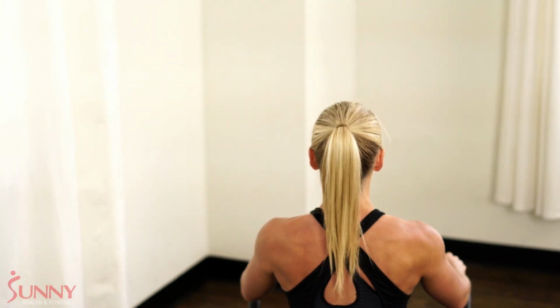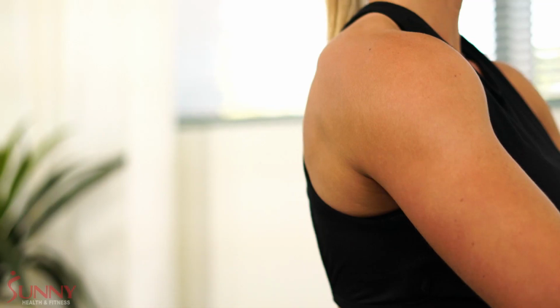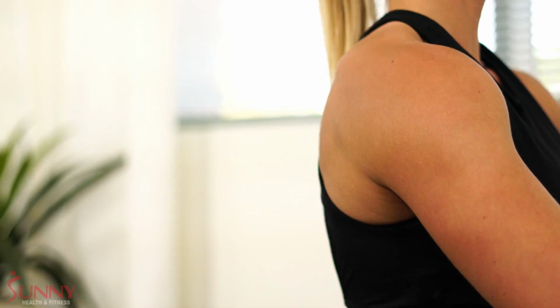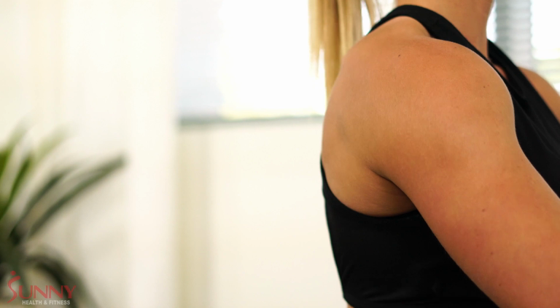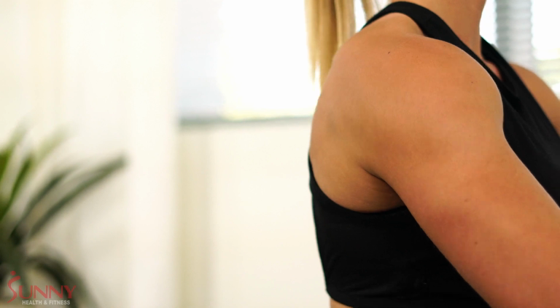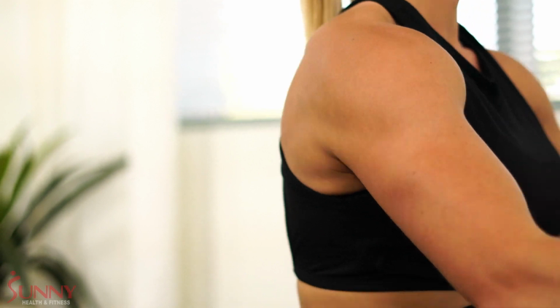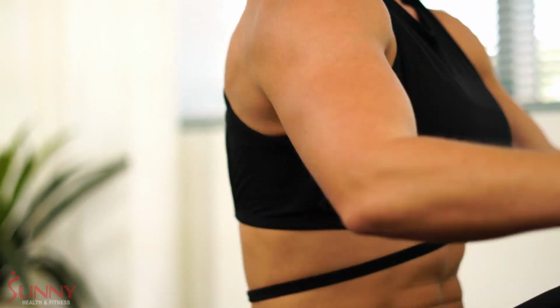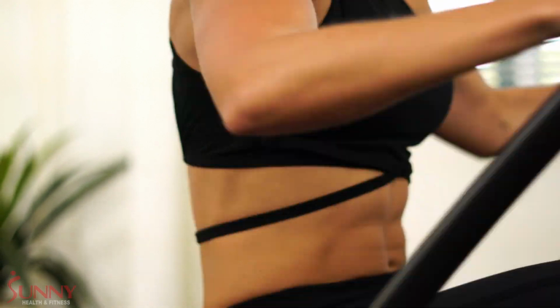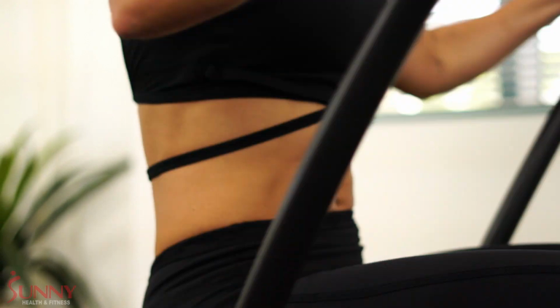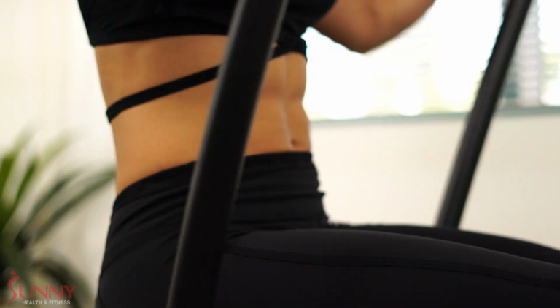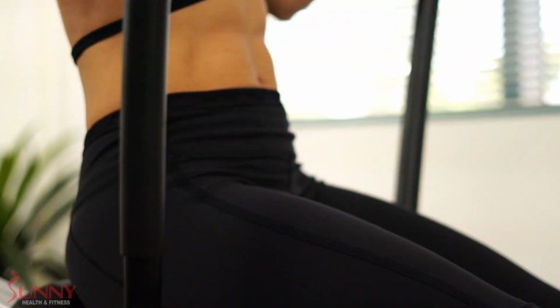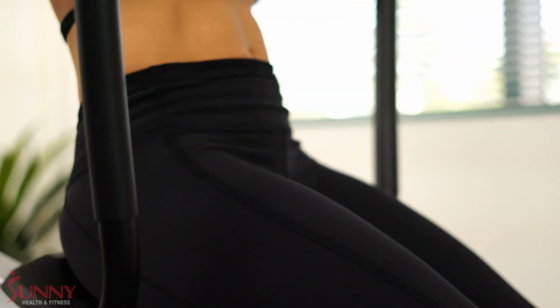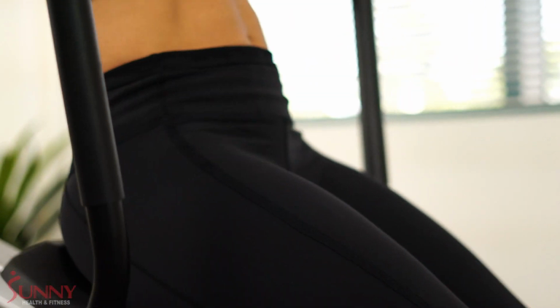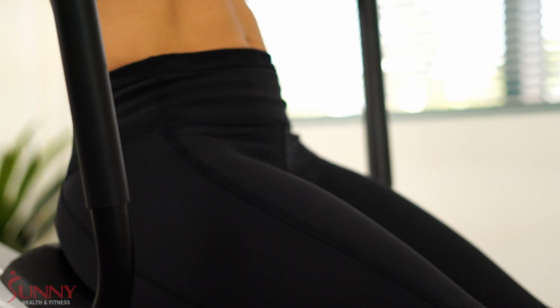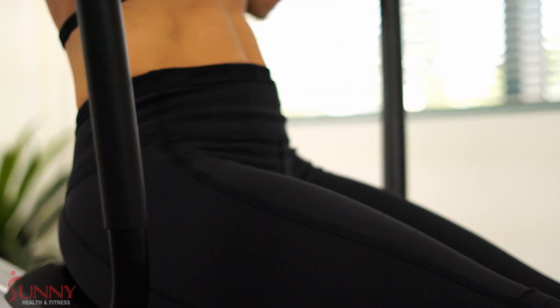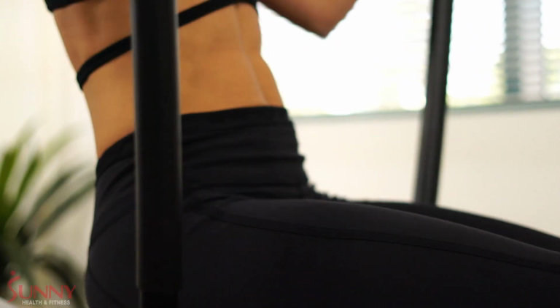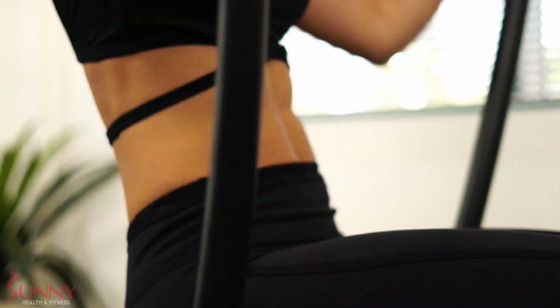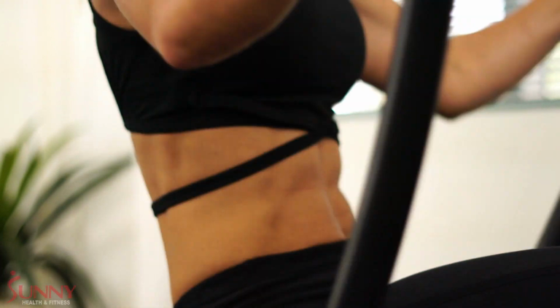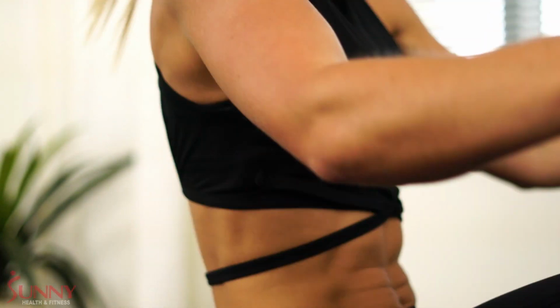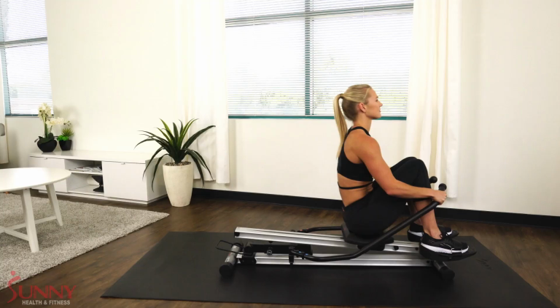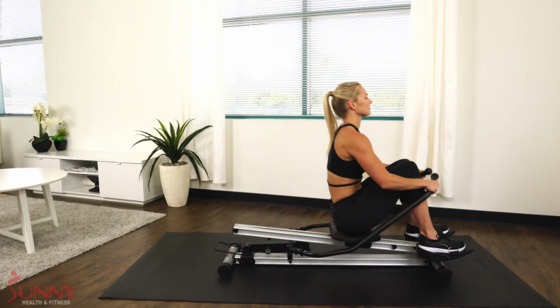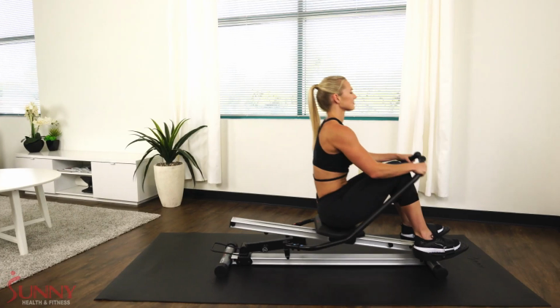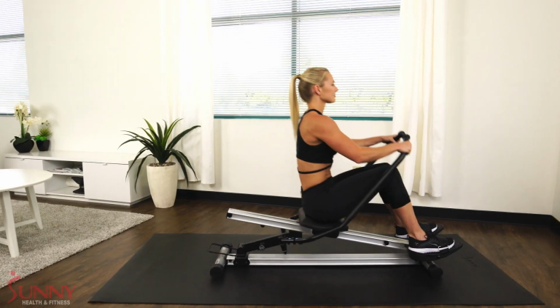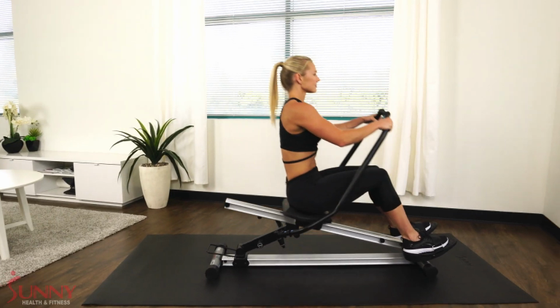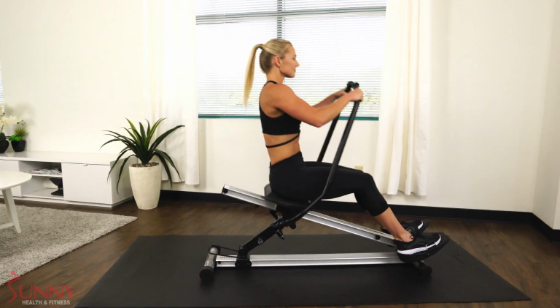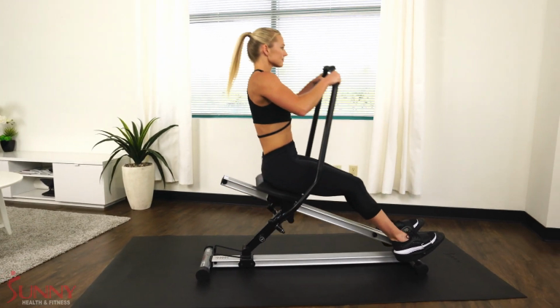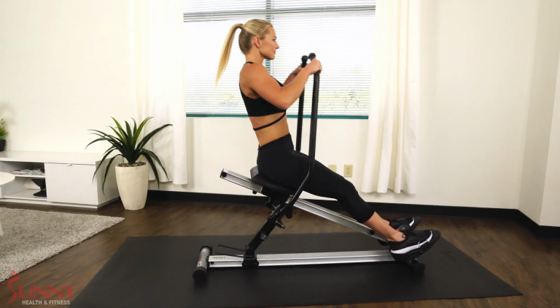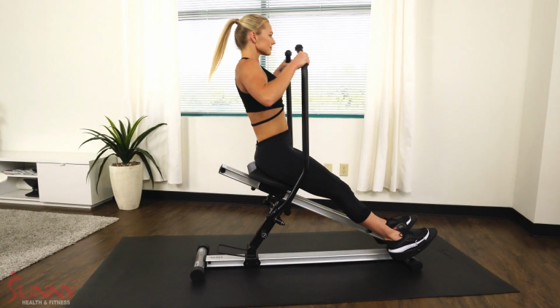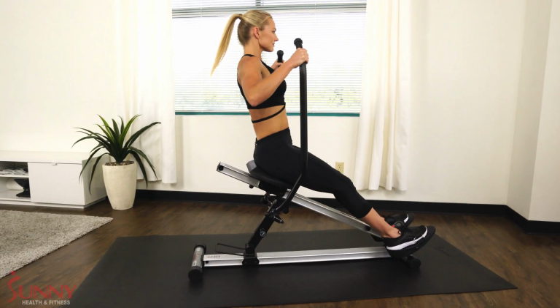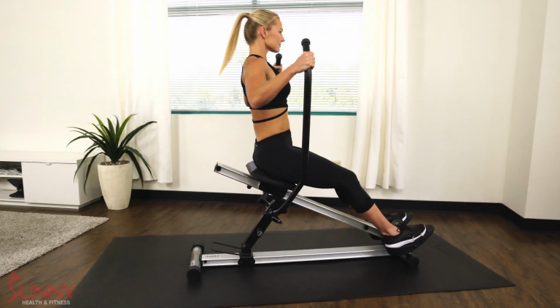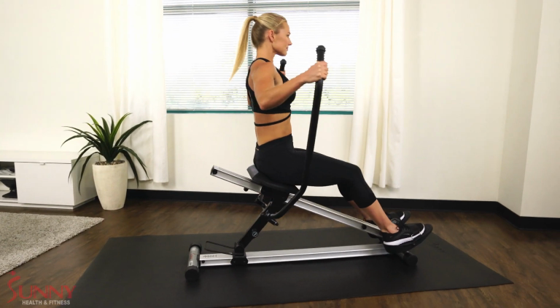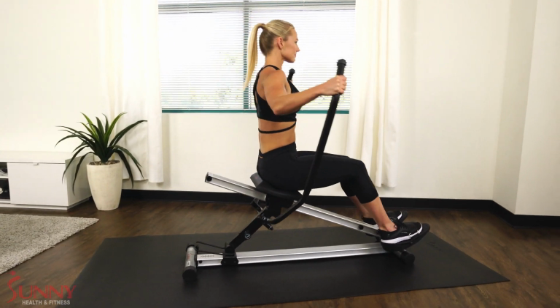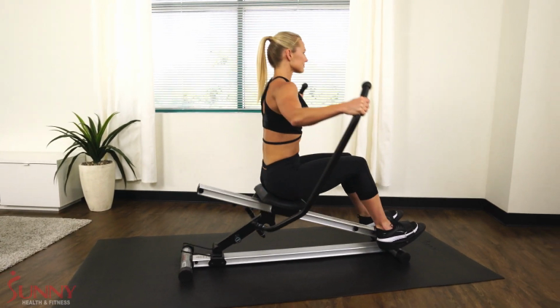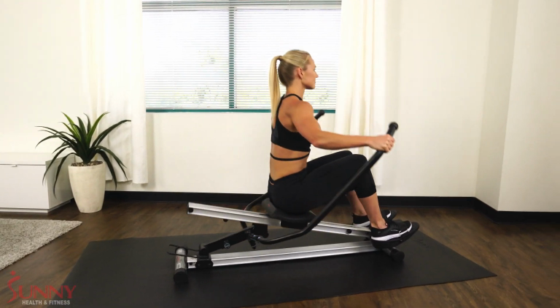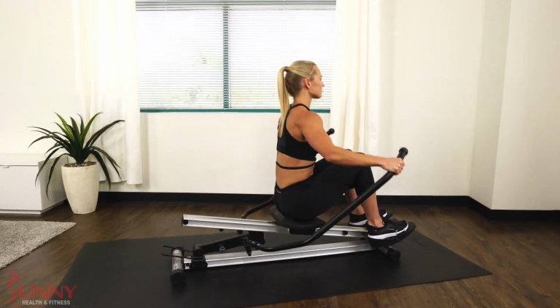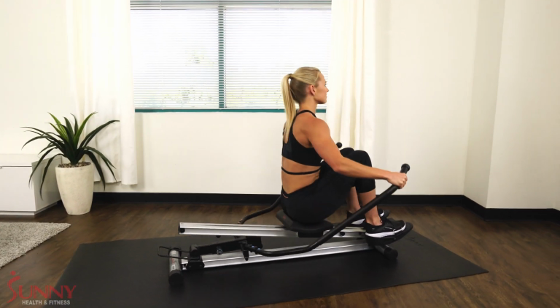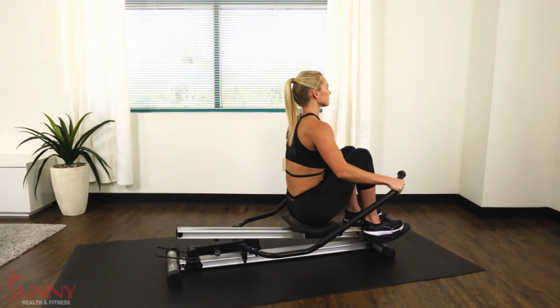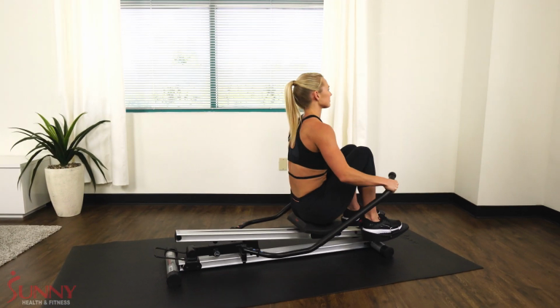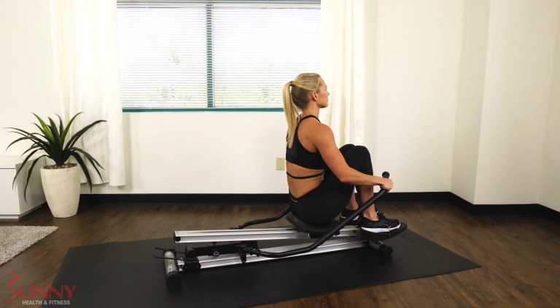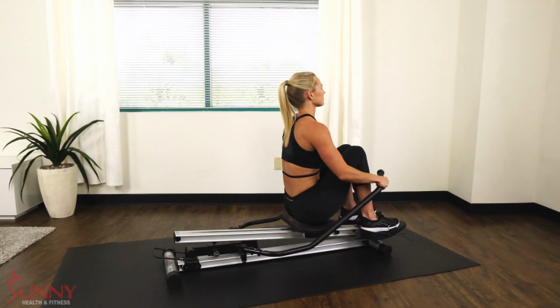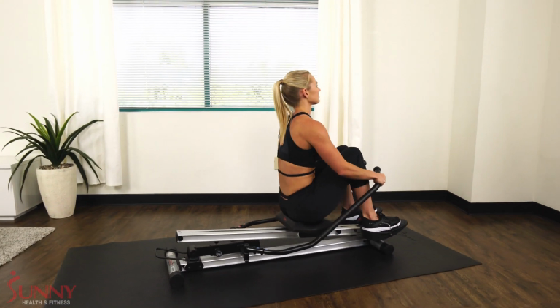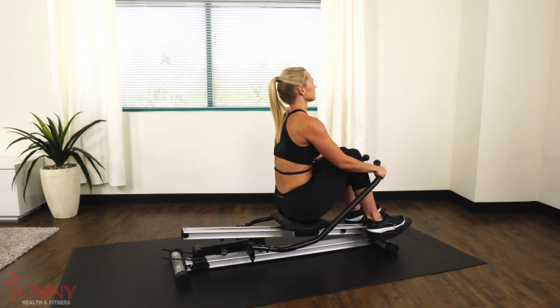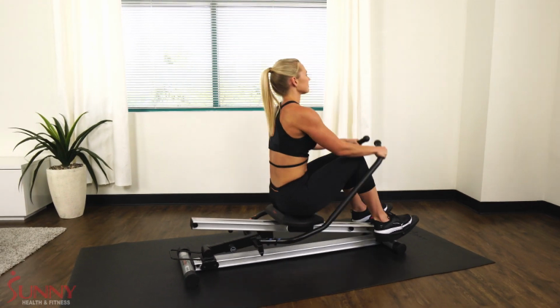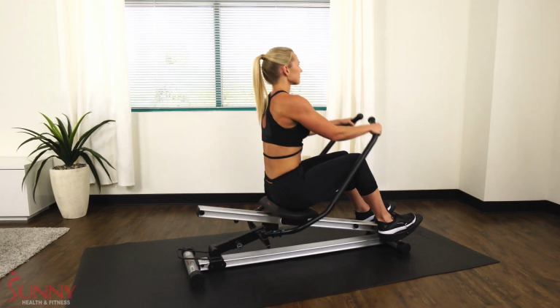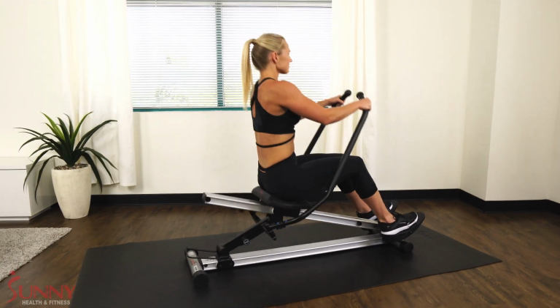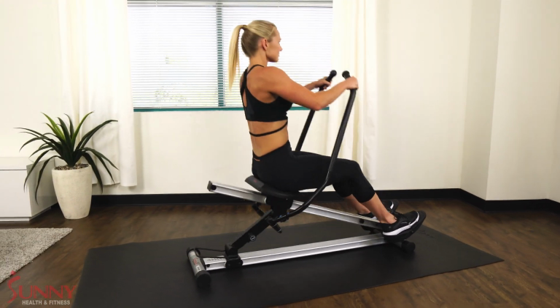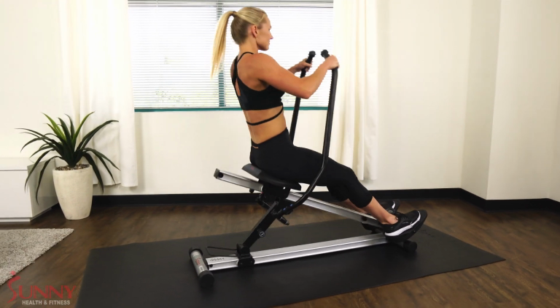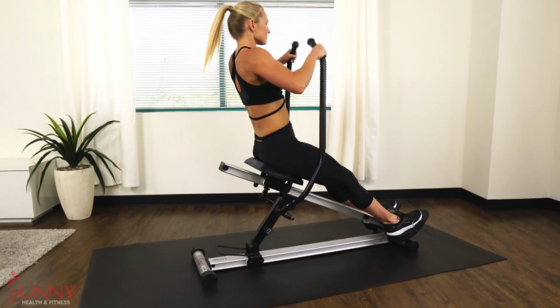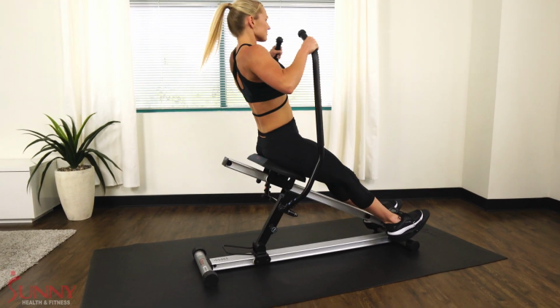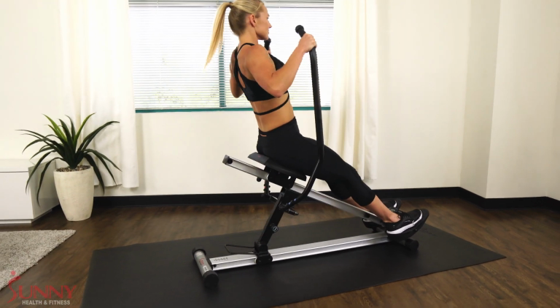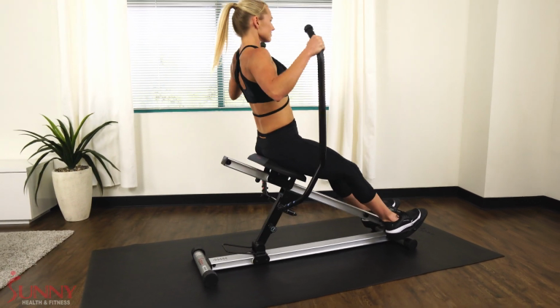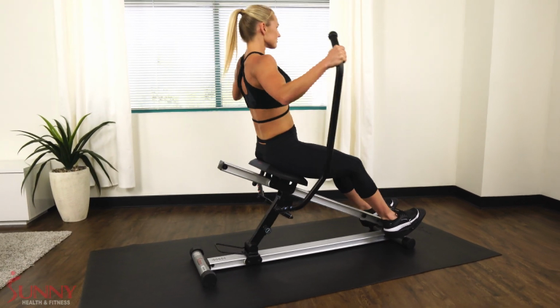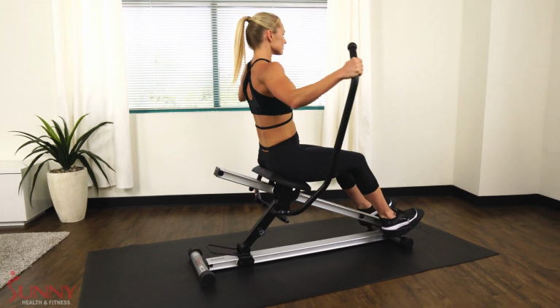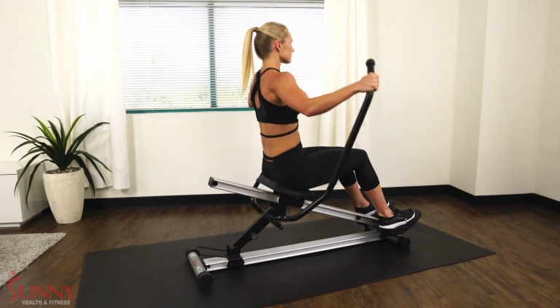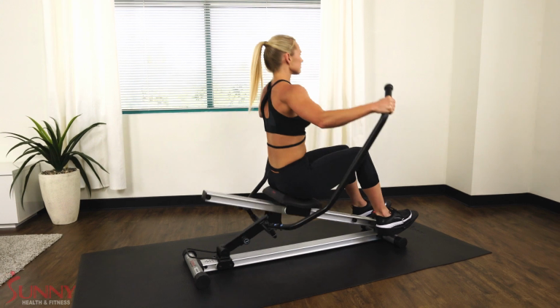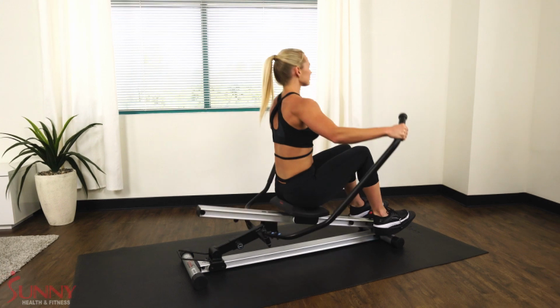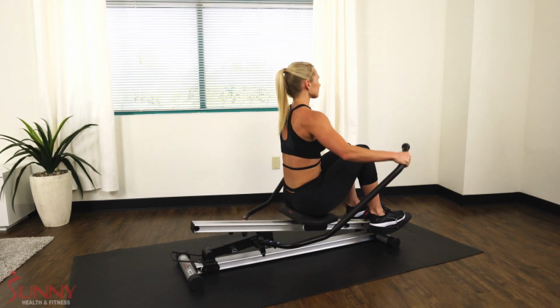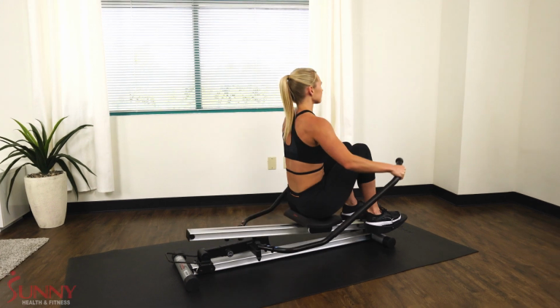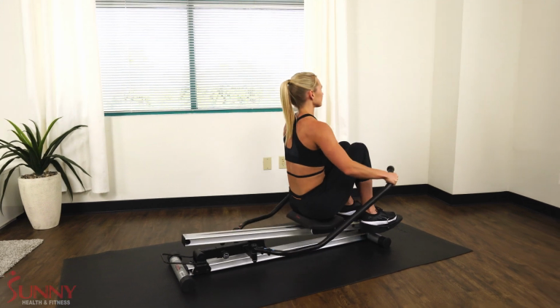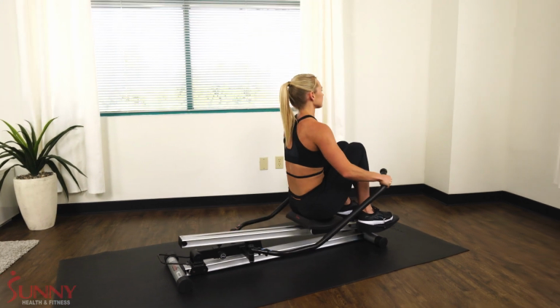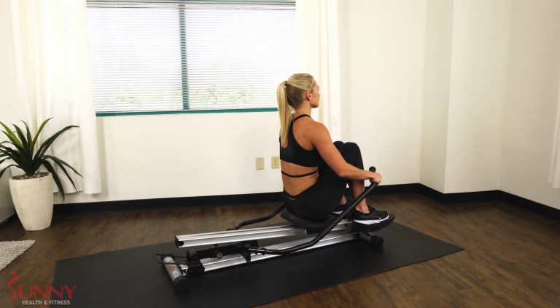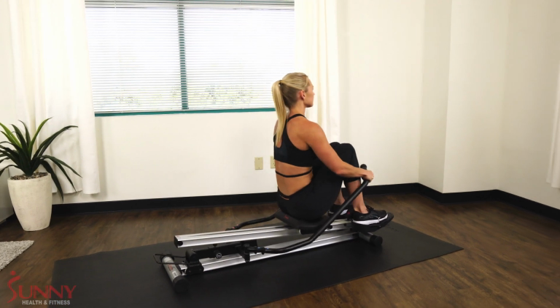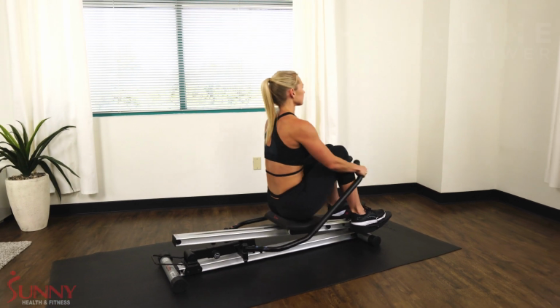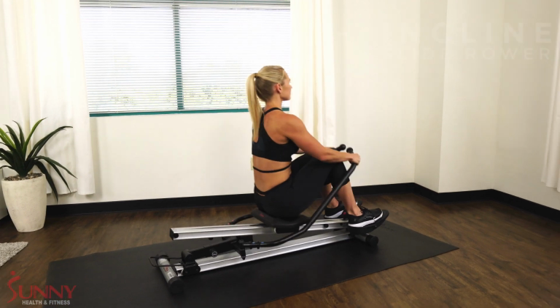Slide an incline into that full-body workout you've been looking for with the Incline Slide Rower by Sunny Health & Fitness.